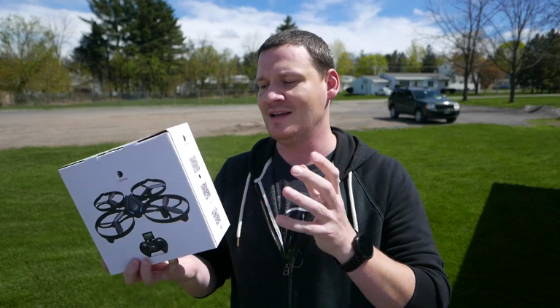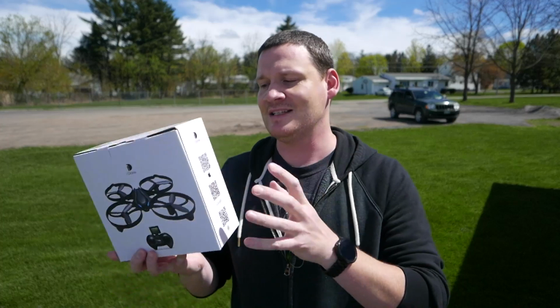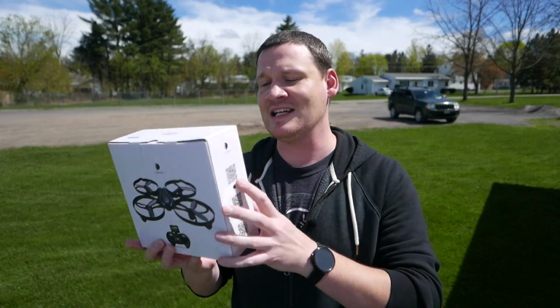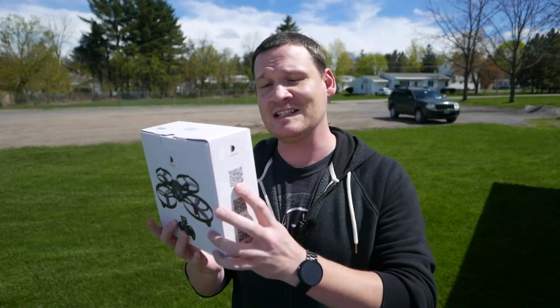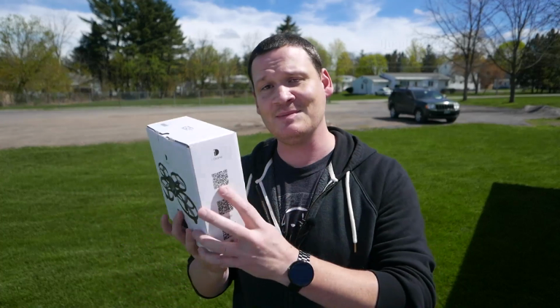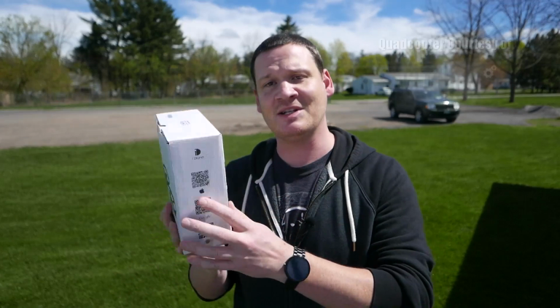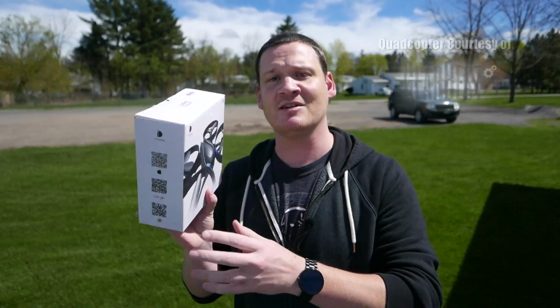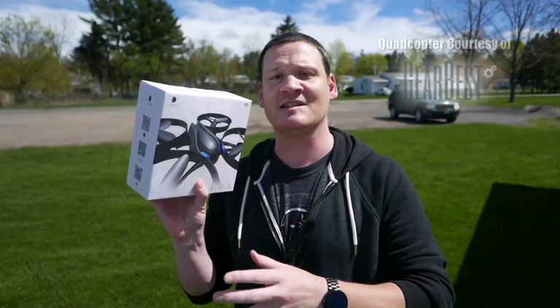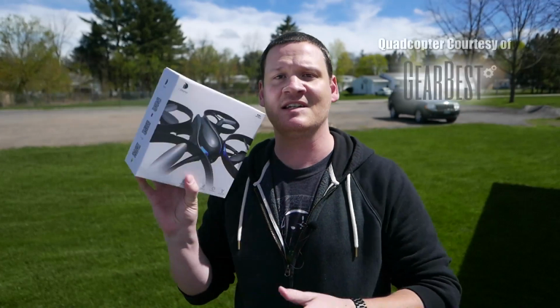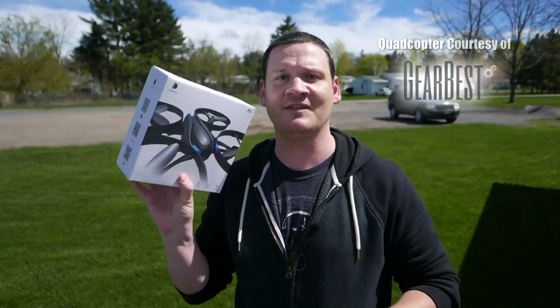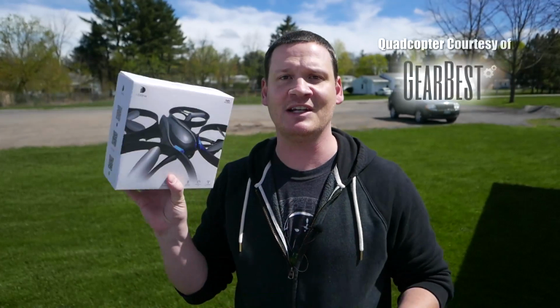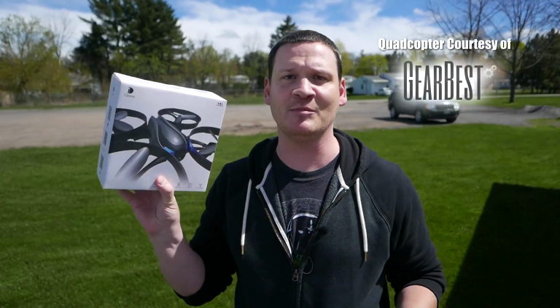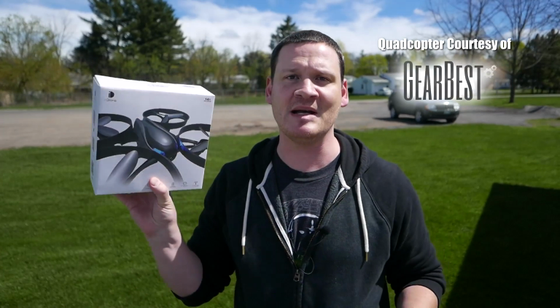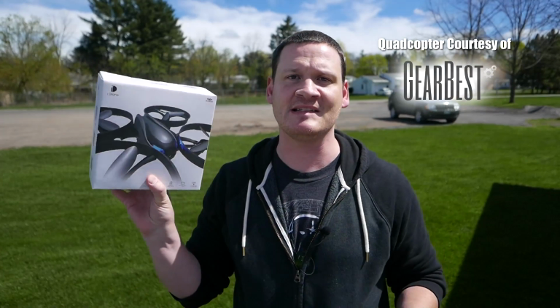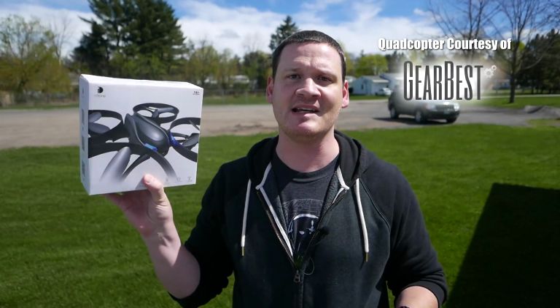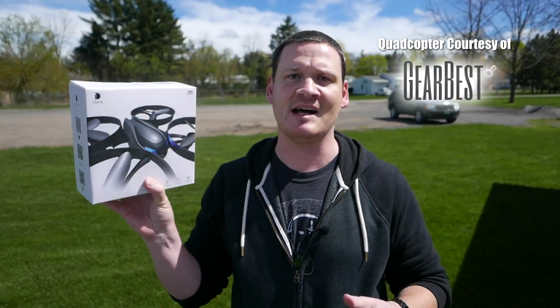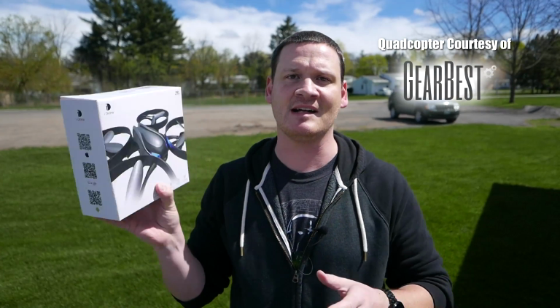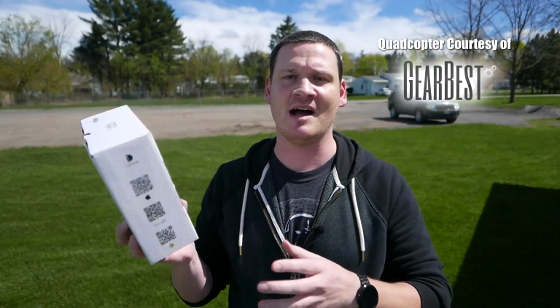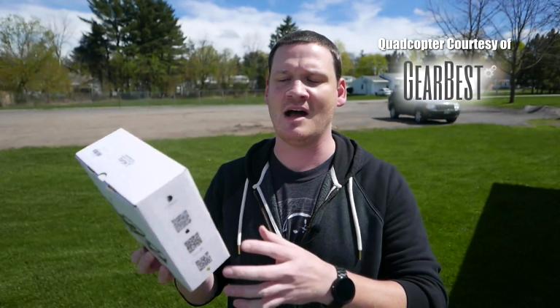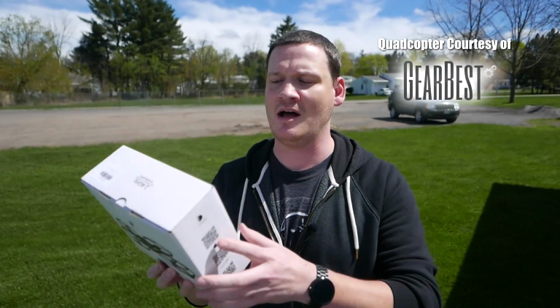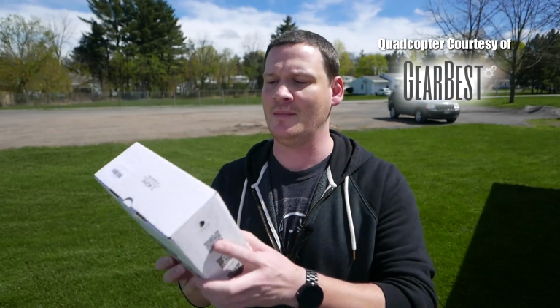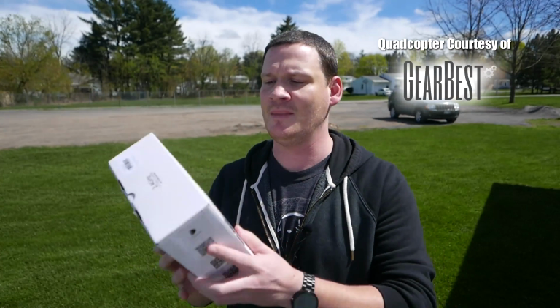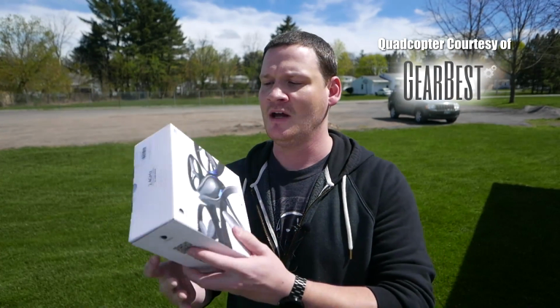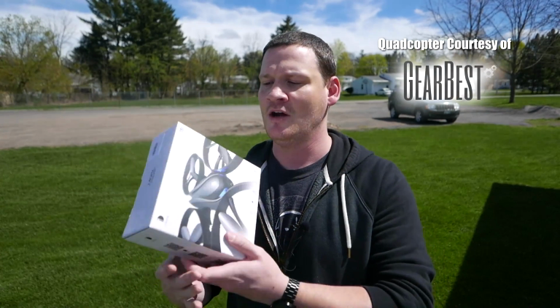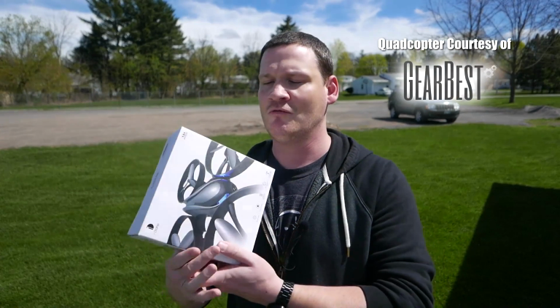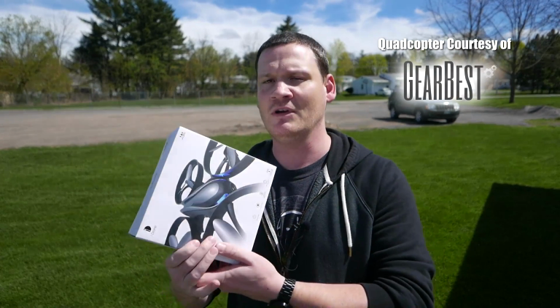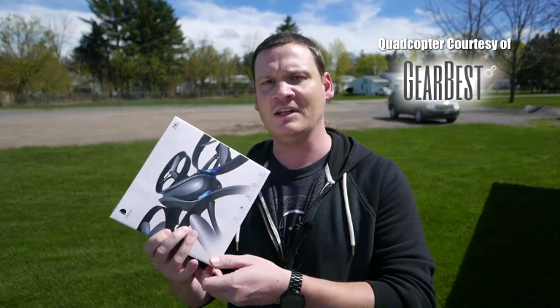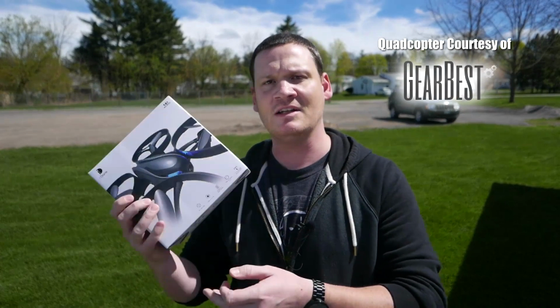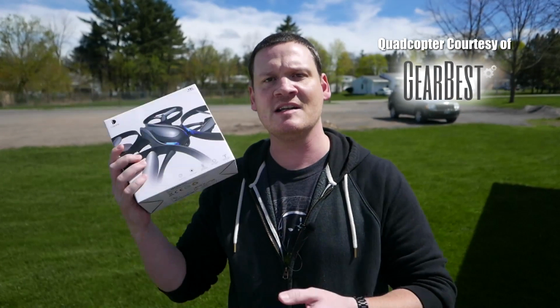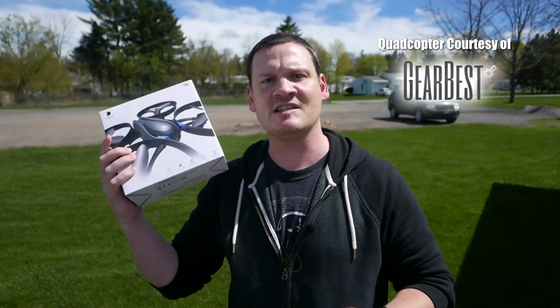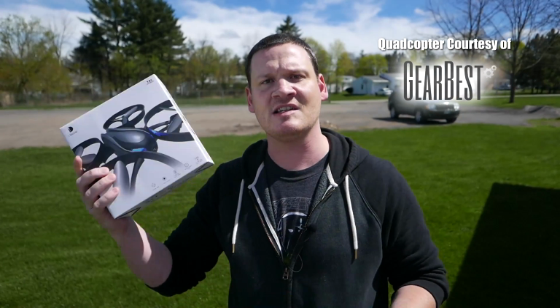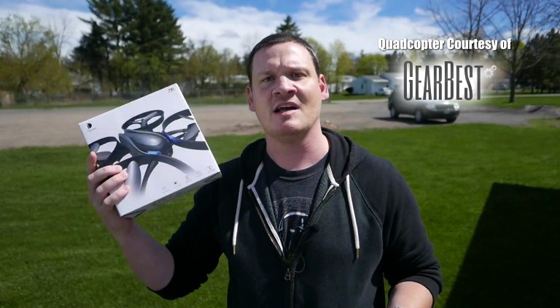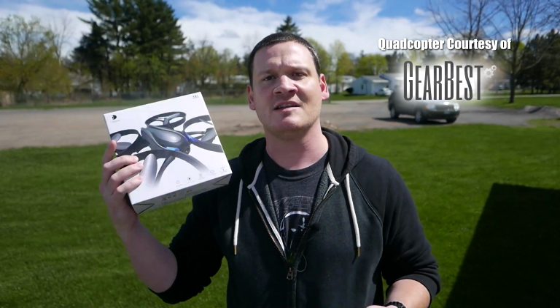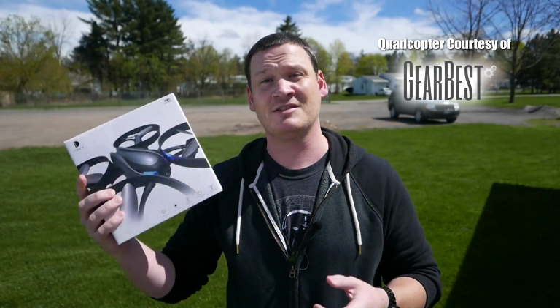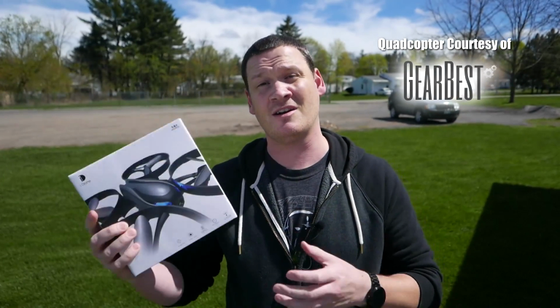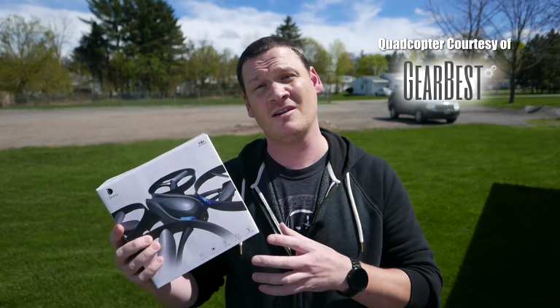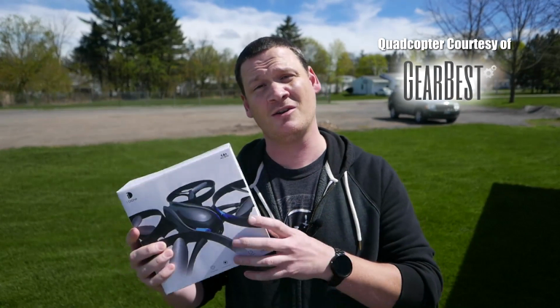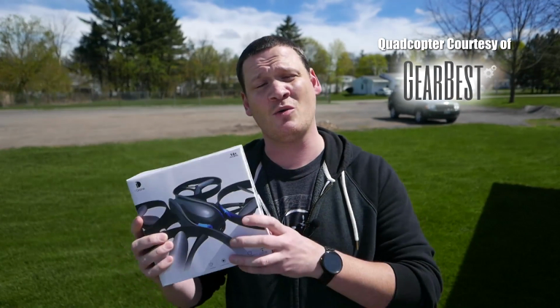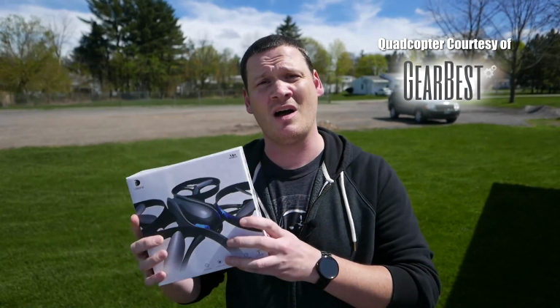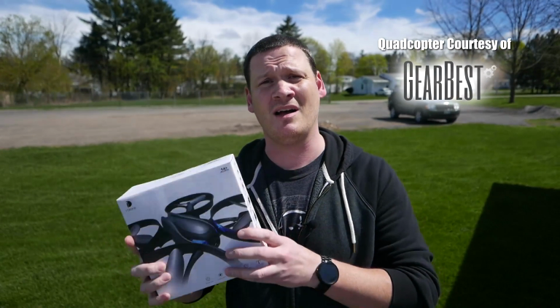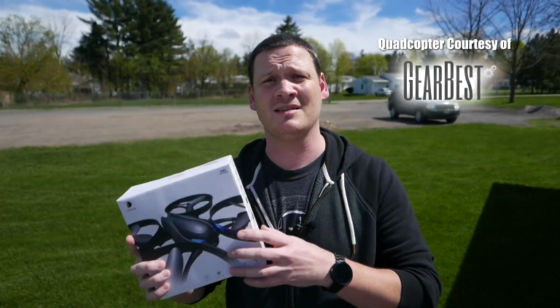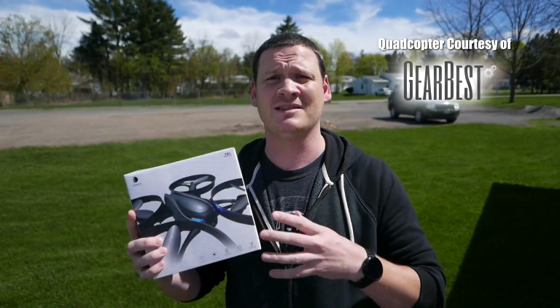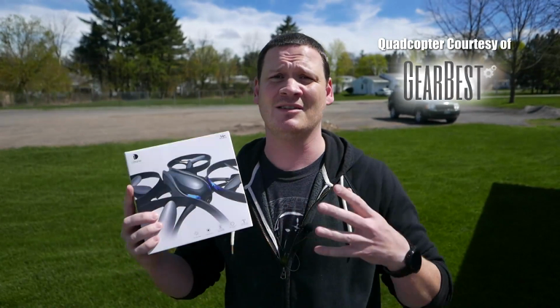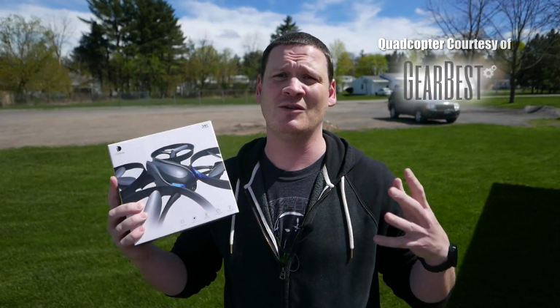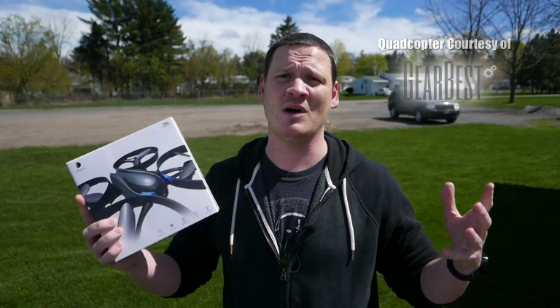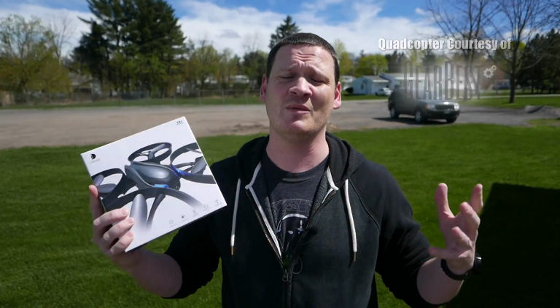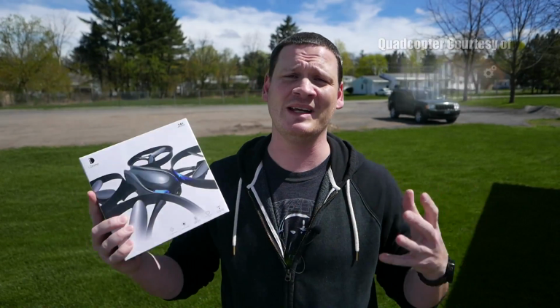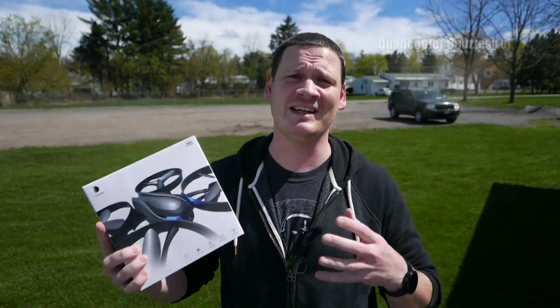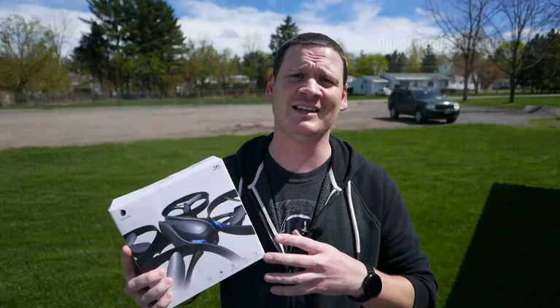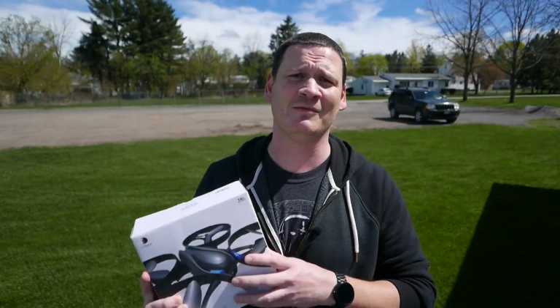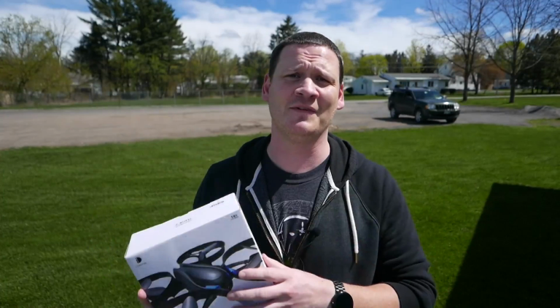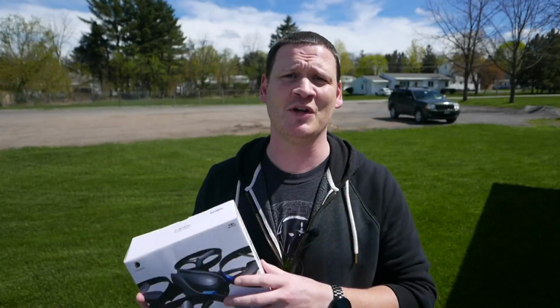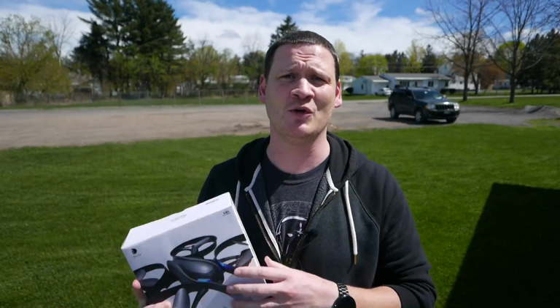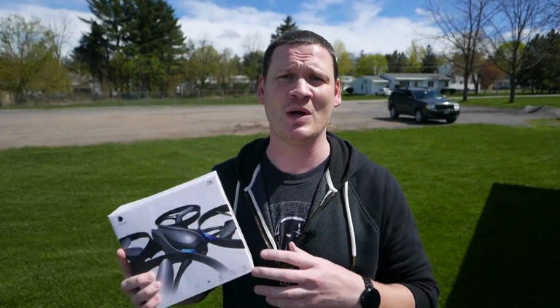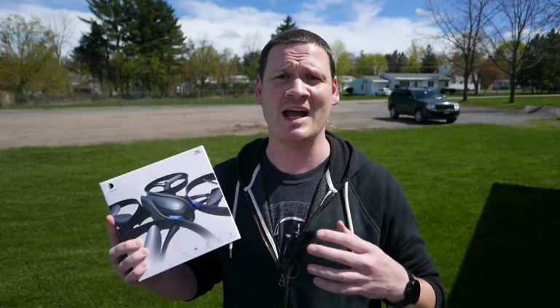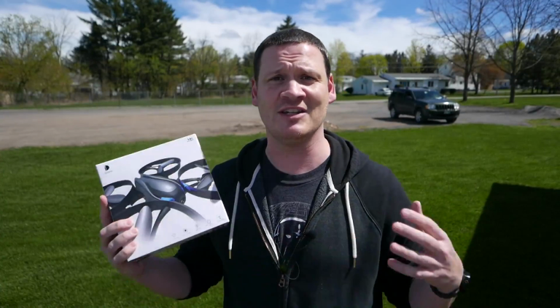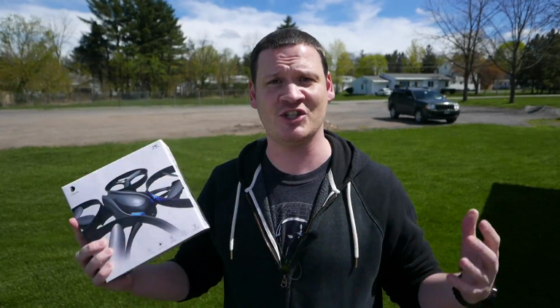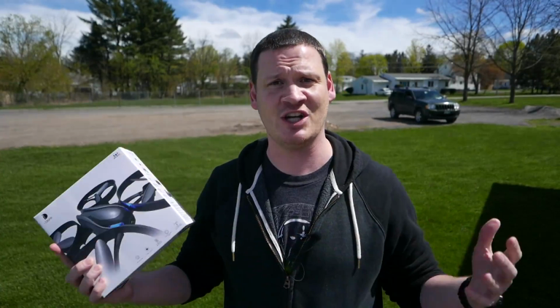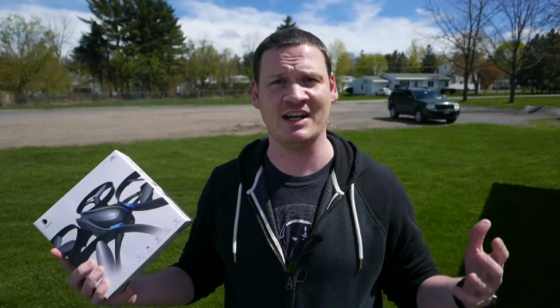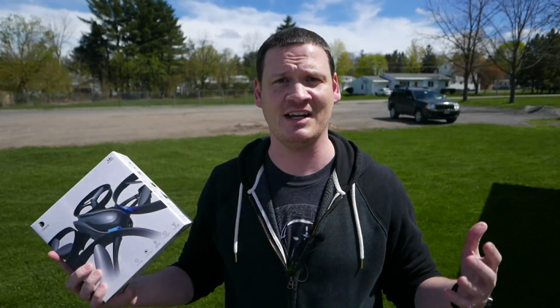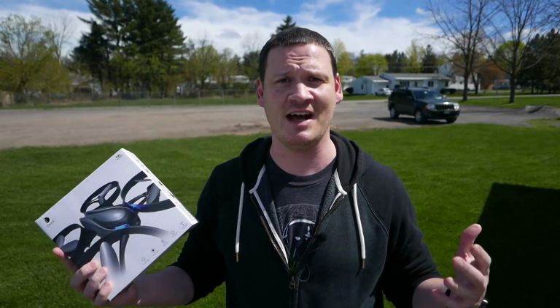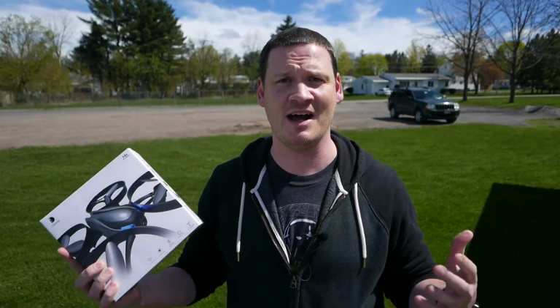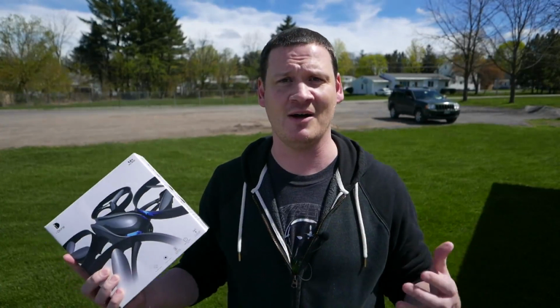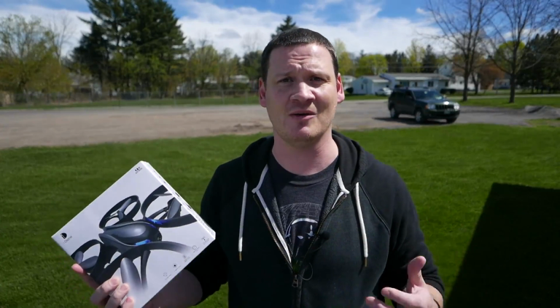Sent to me courtesy of GearBest.com. Really nice starter quad, so why don't we get into the review and check it out.